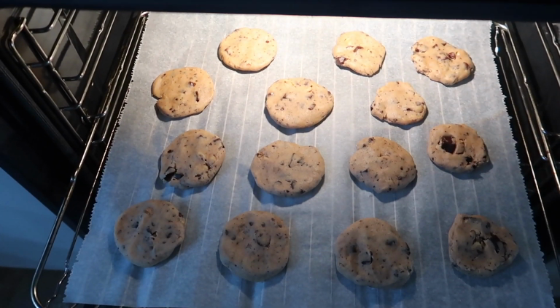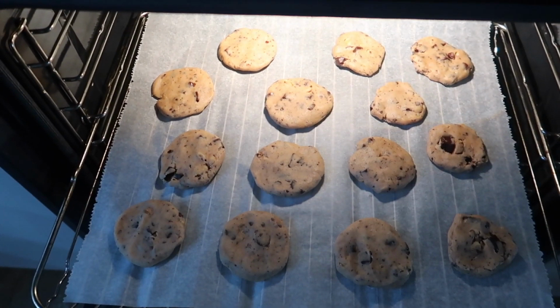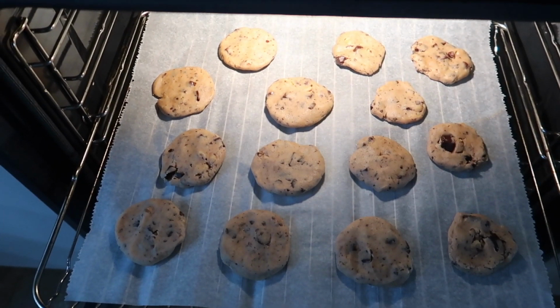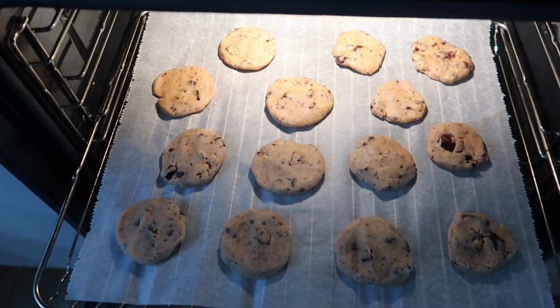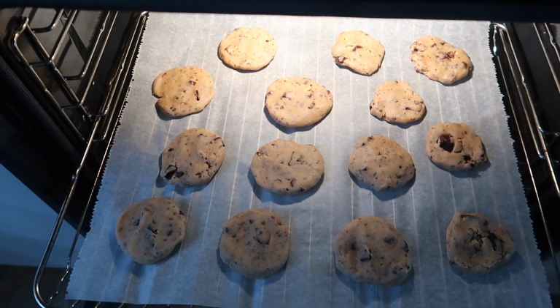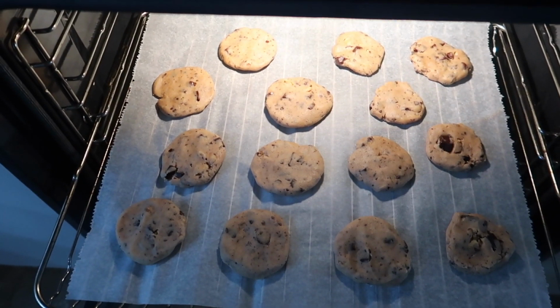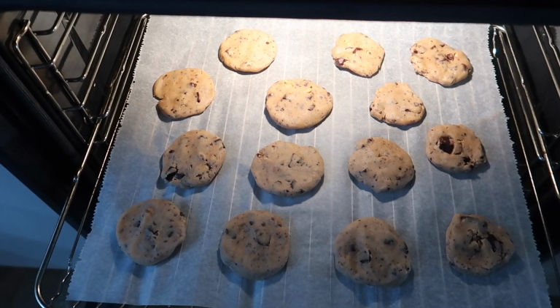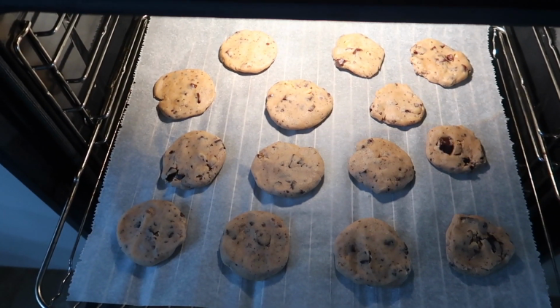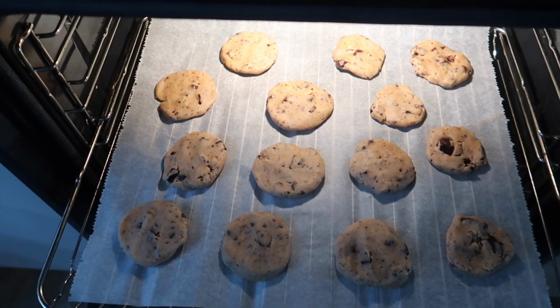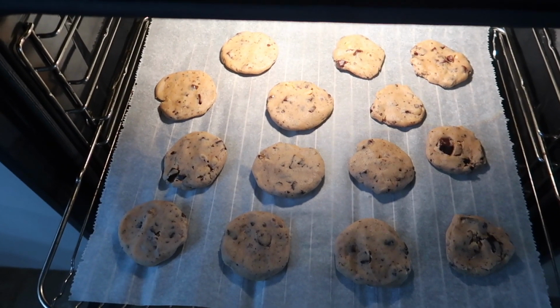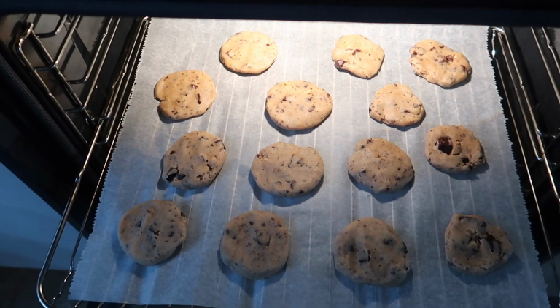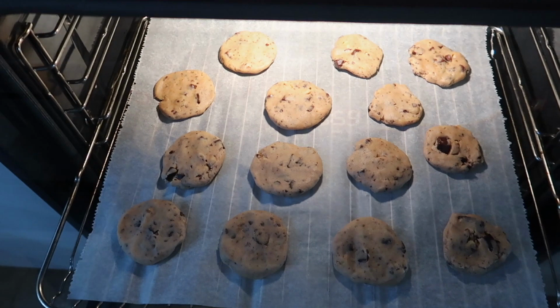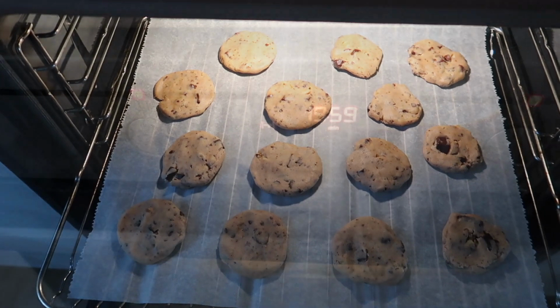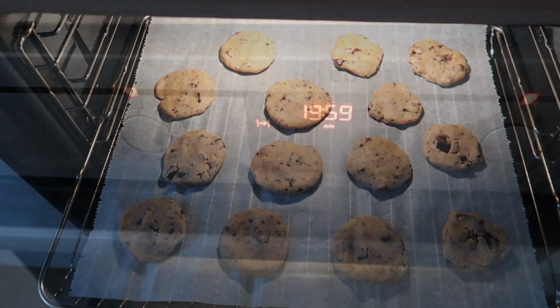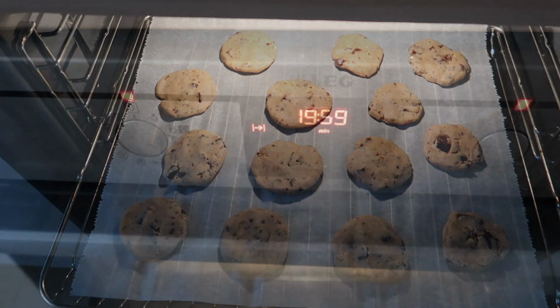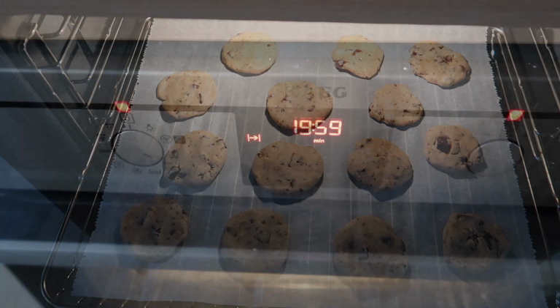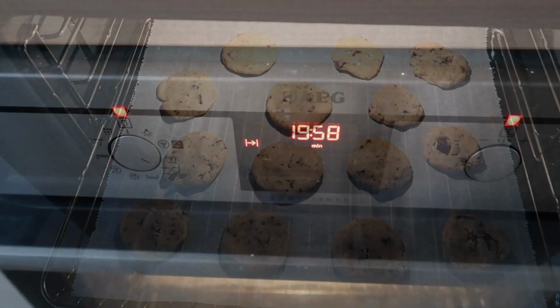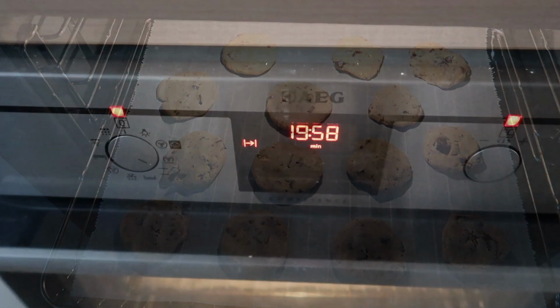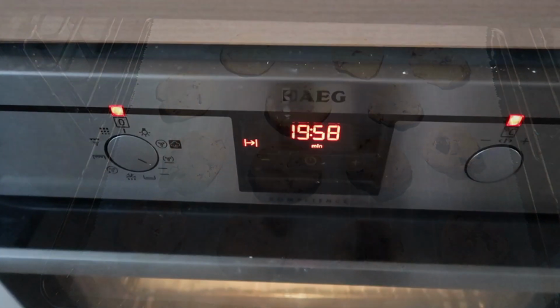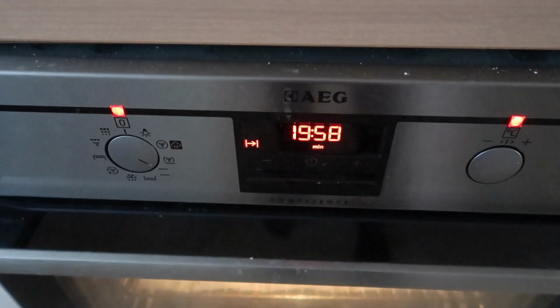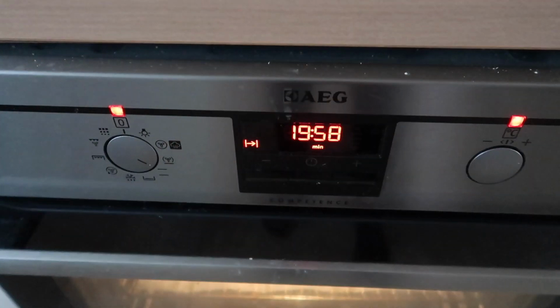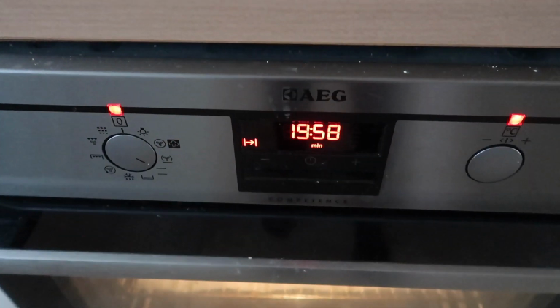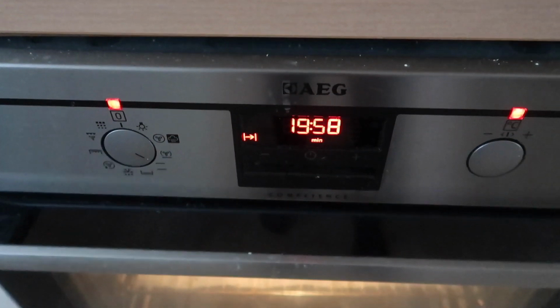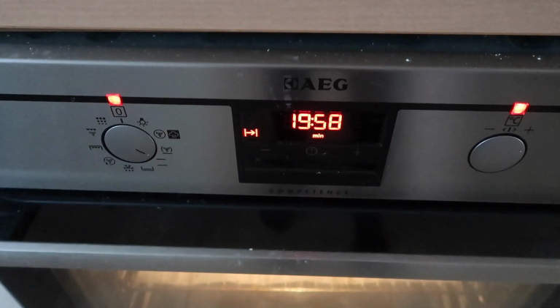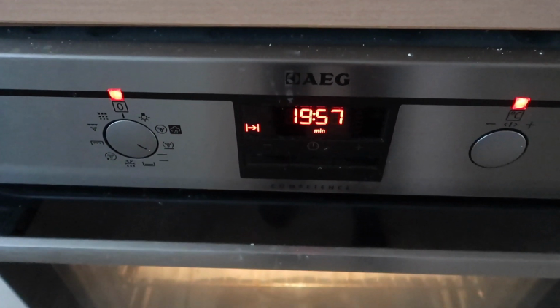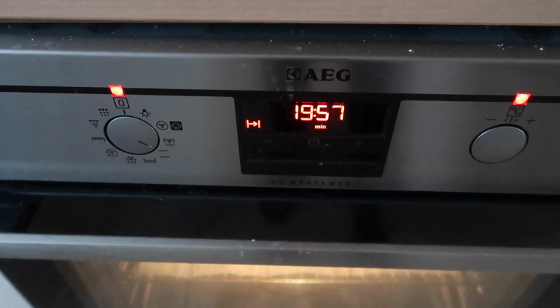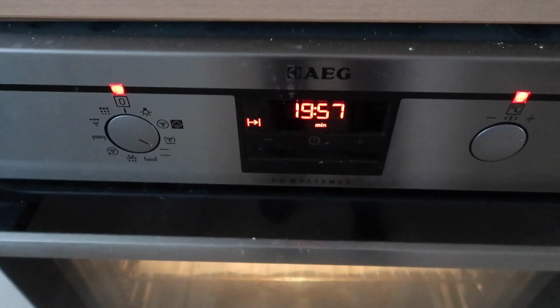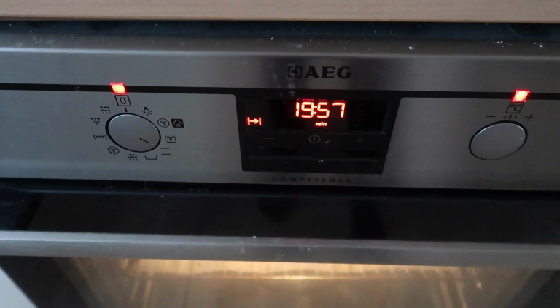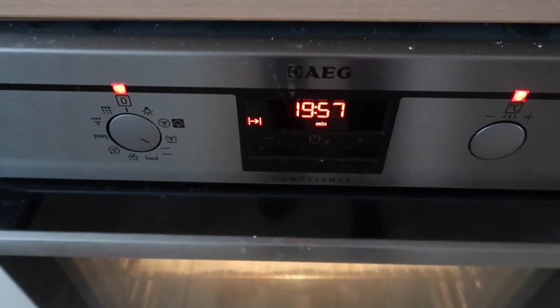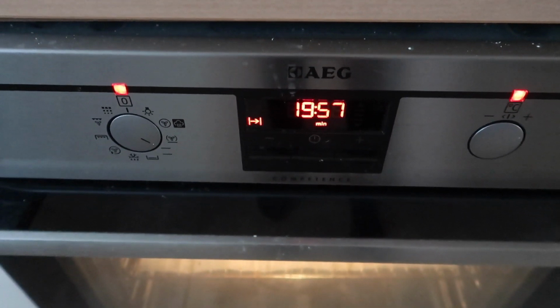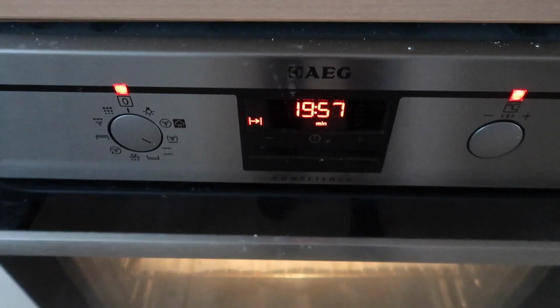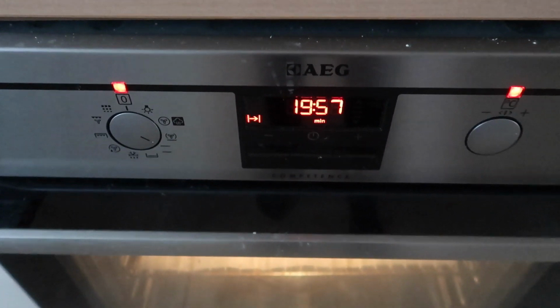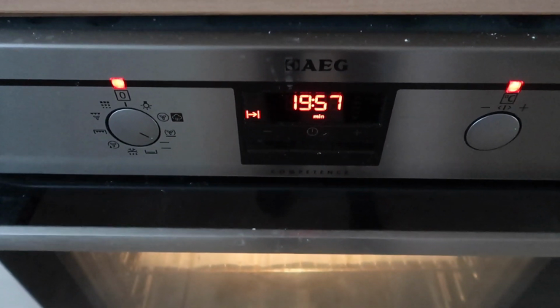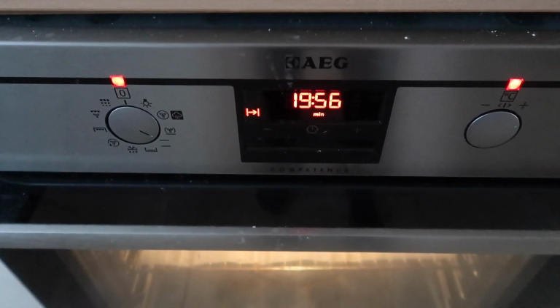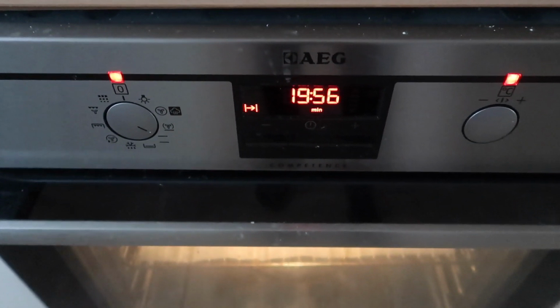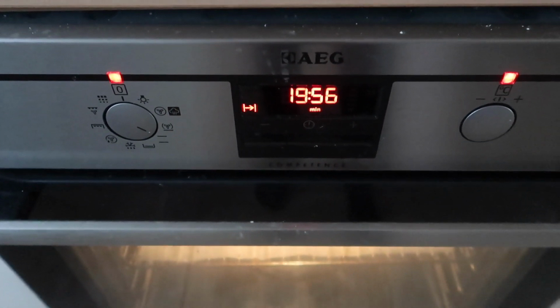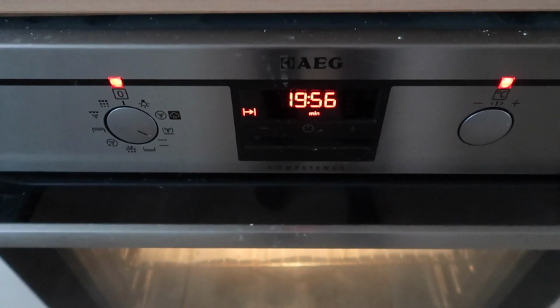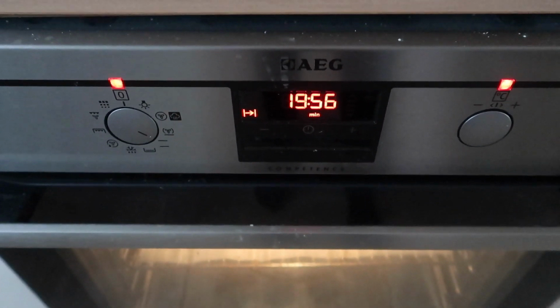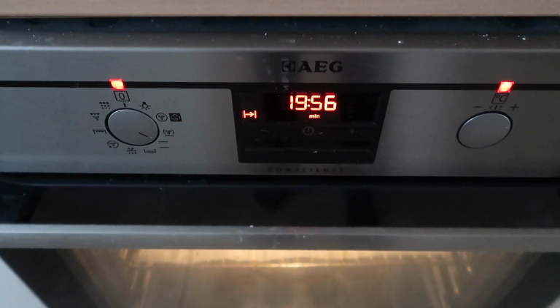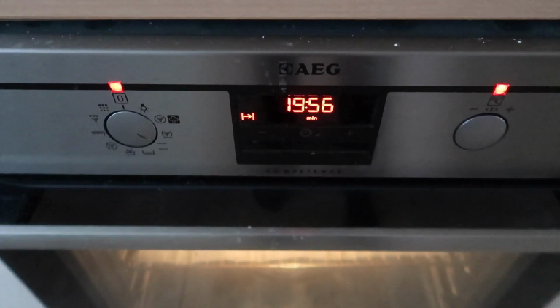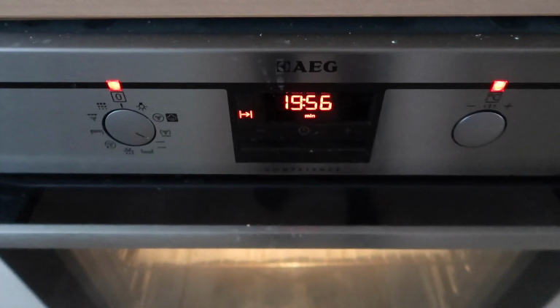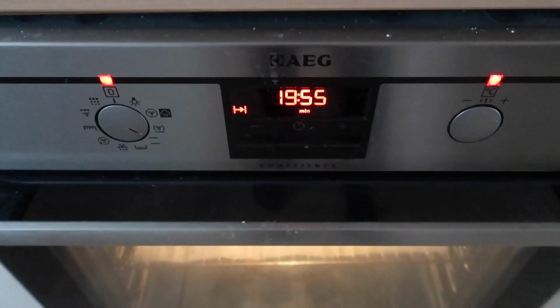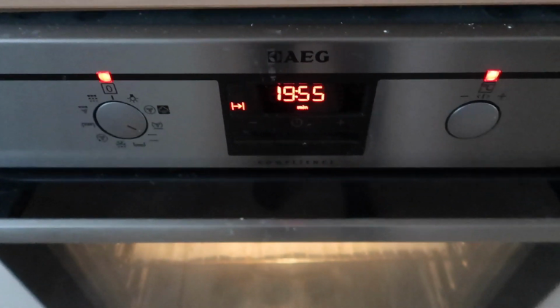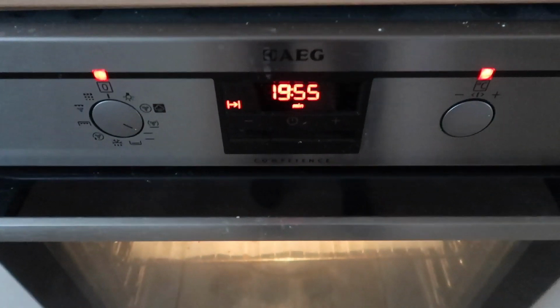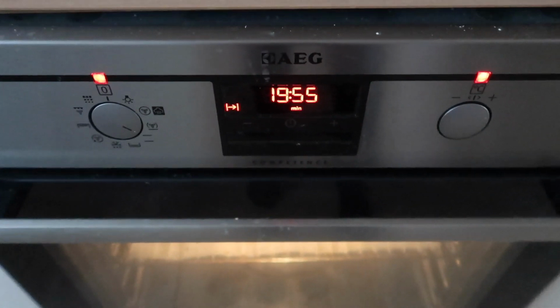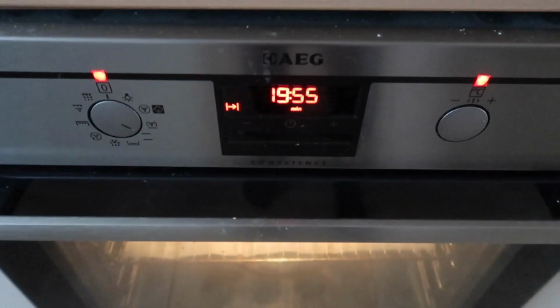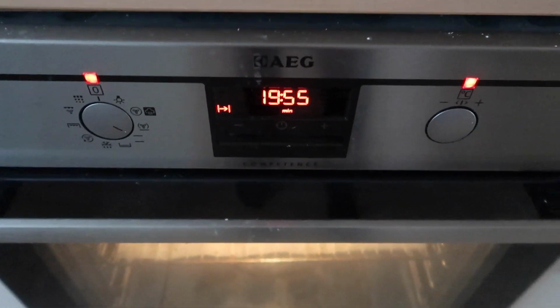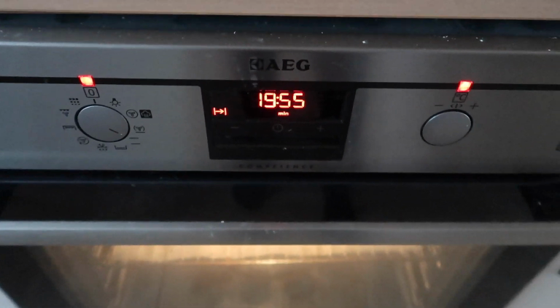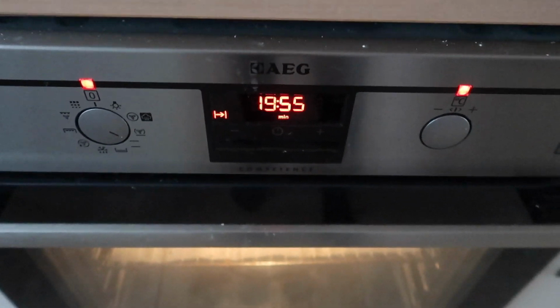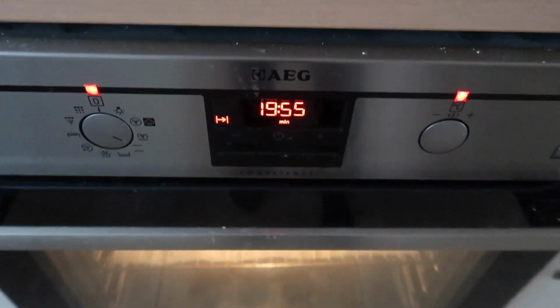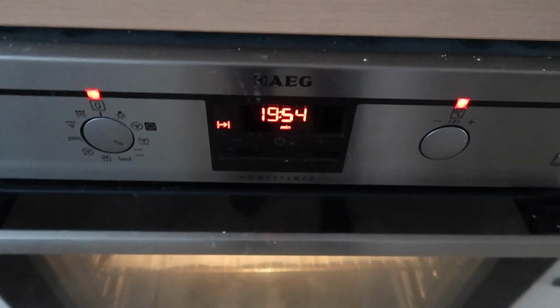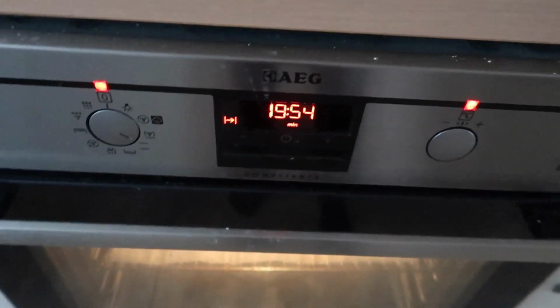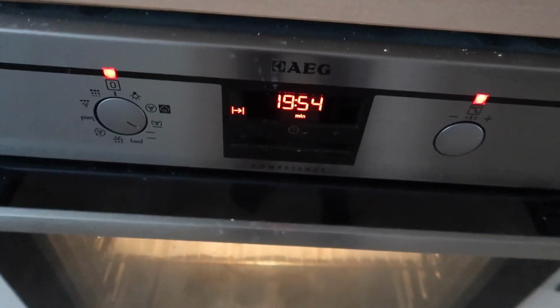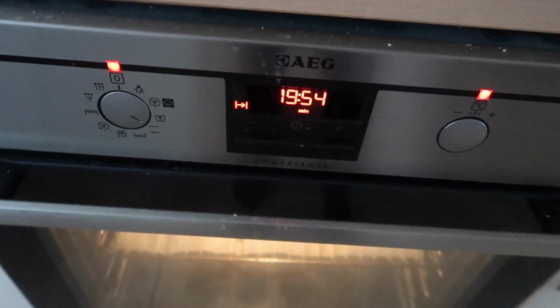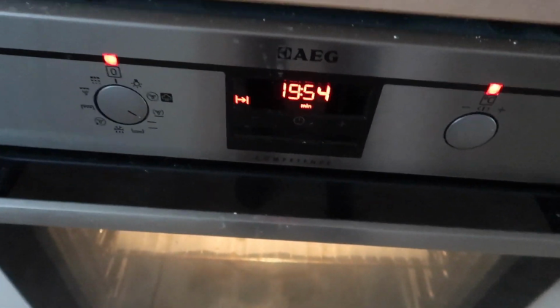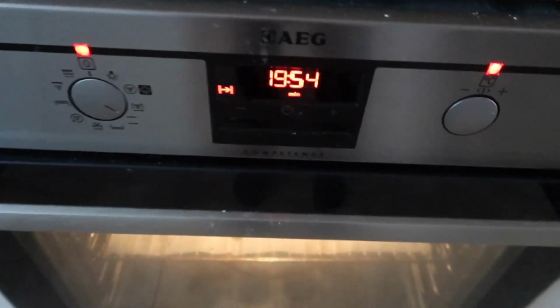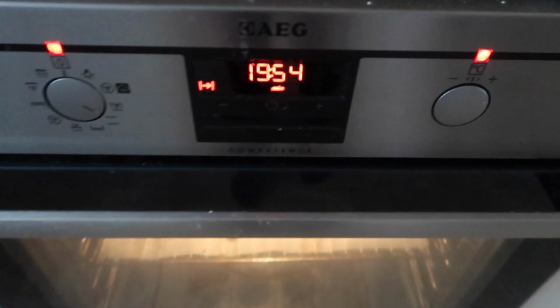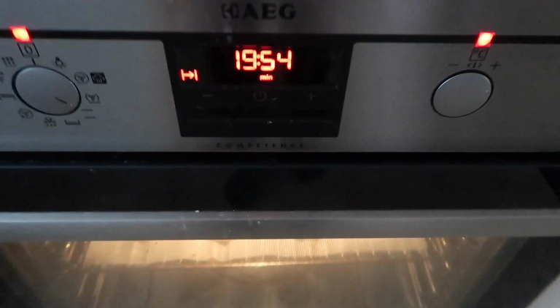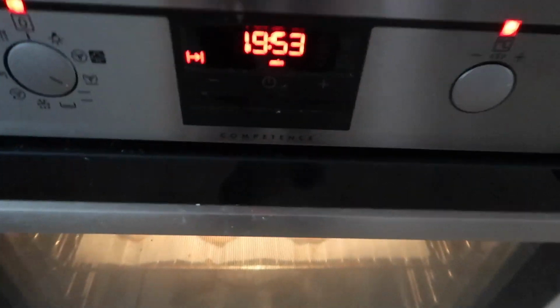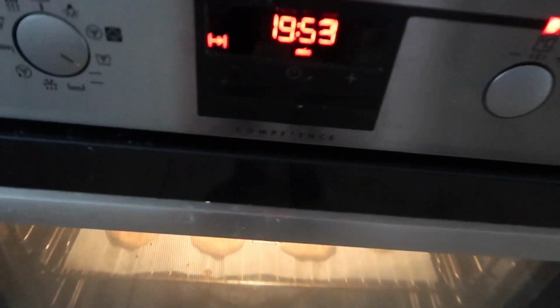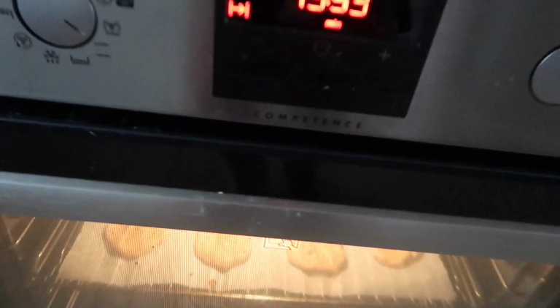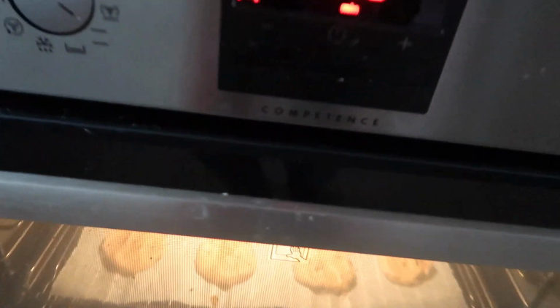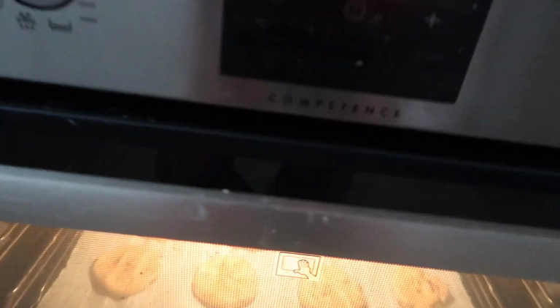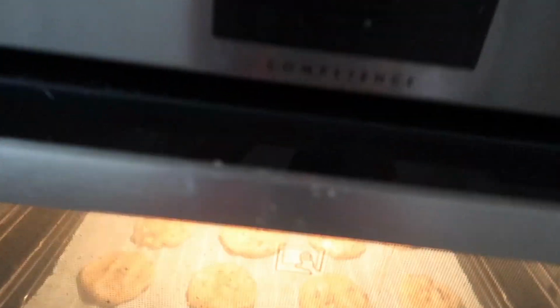Daar gaan ze de oven in. We hebben het op 20 minuten ingesteld, en dan houden we het af en toe even lekker in de gaten.